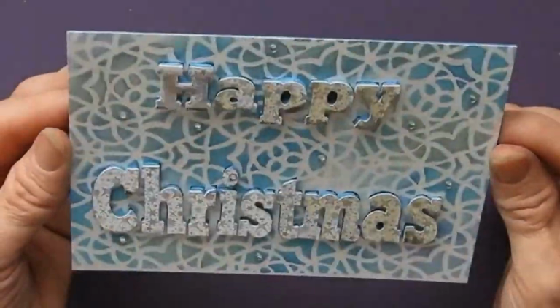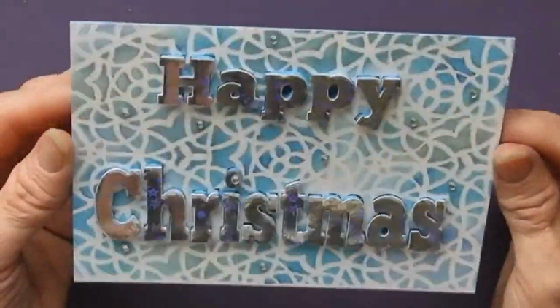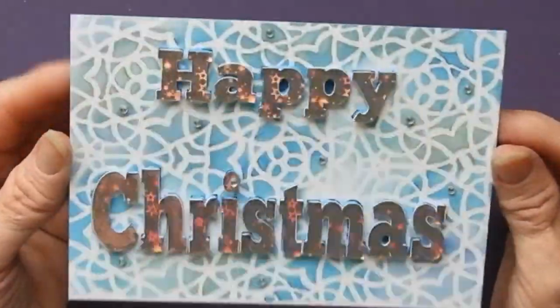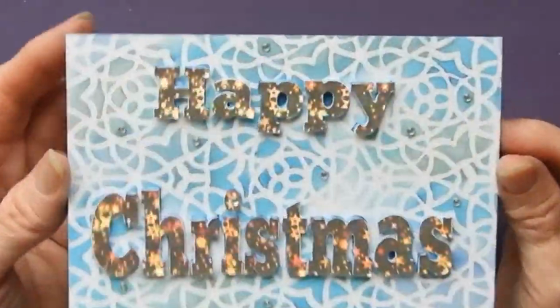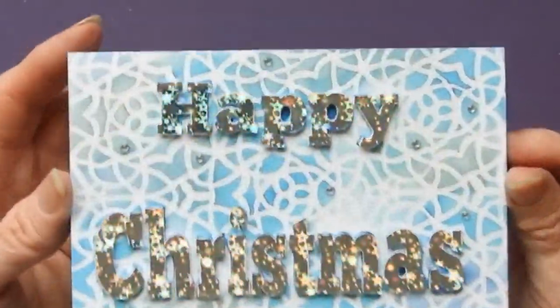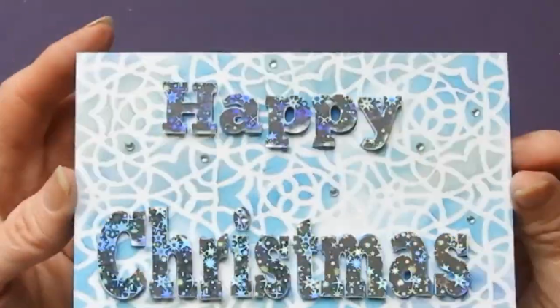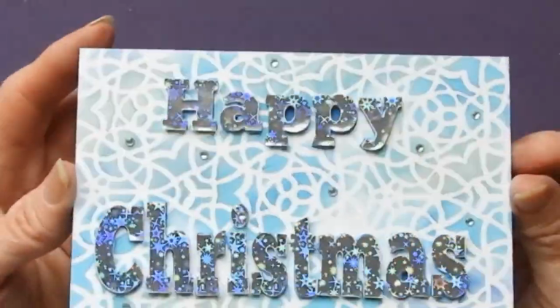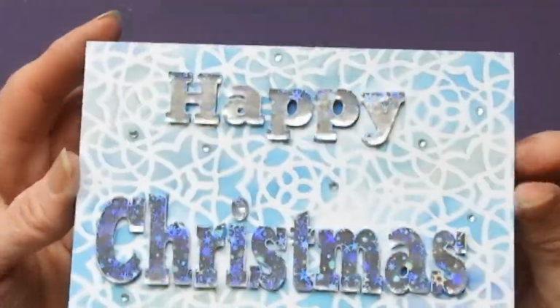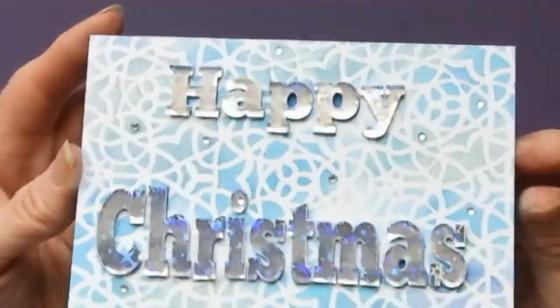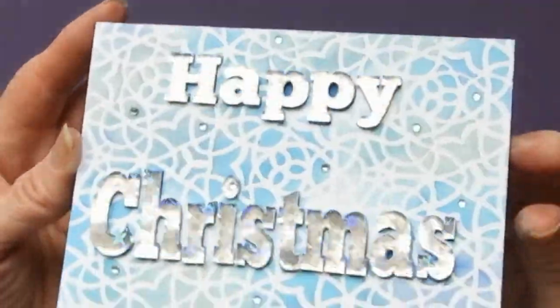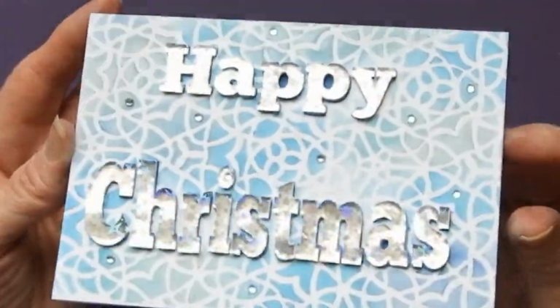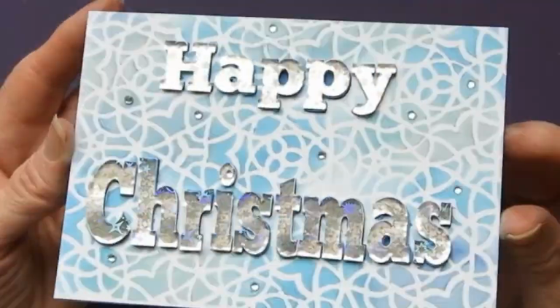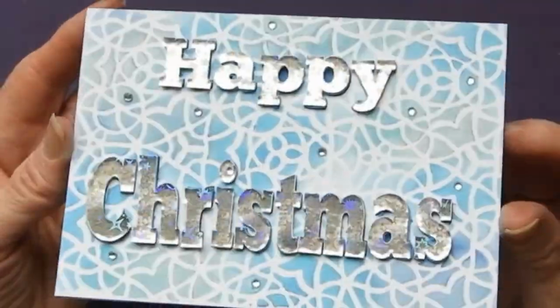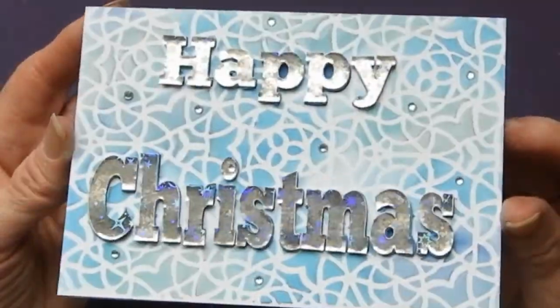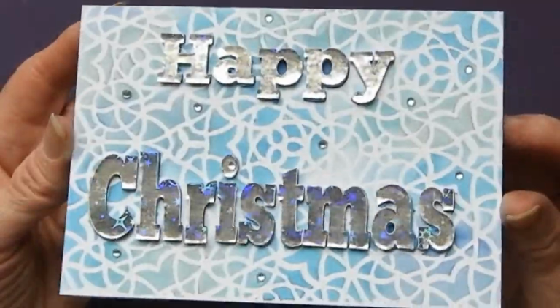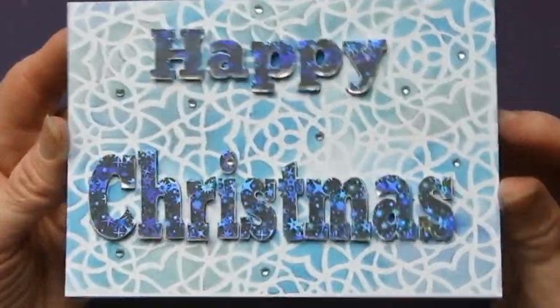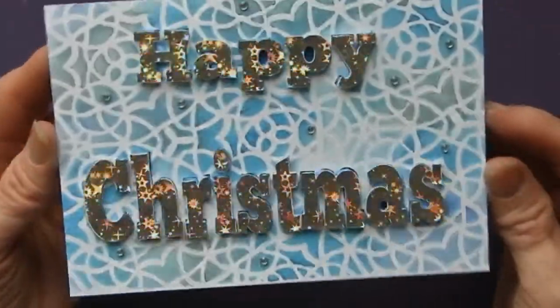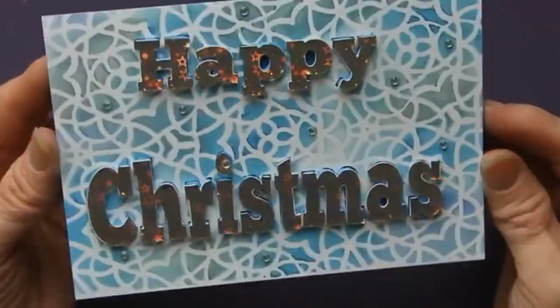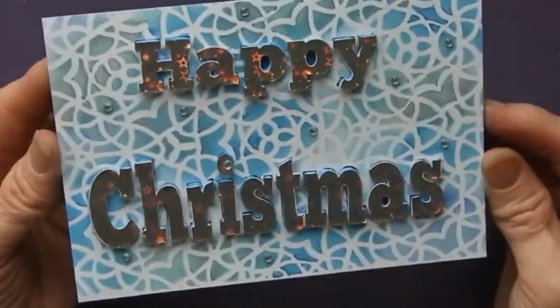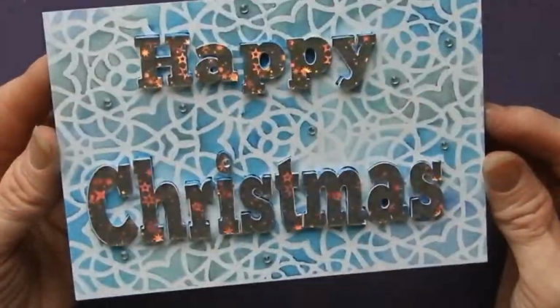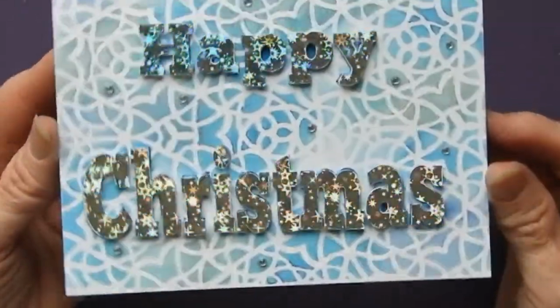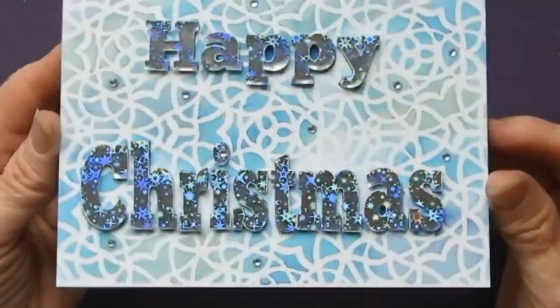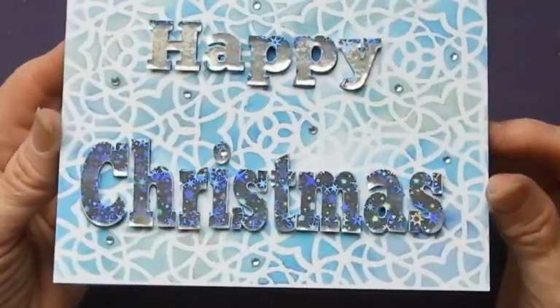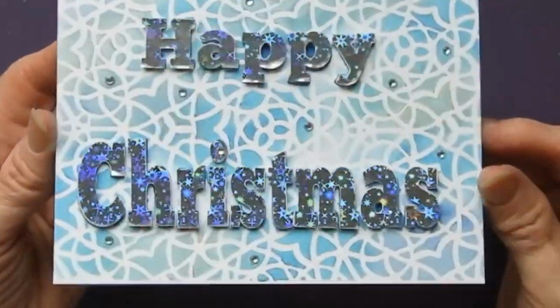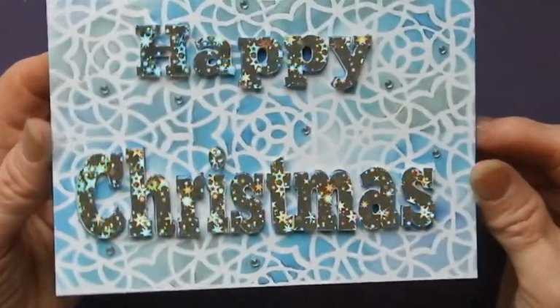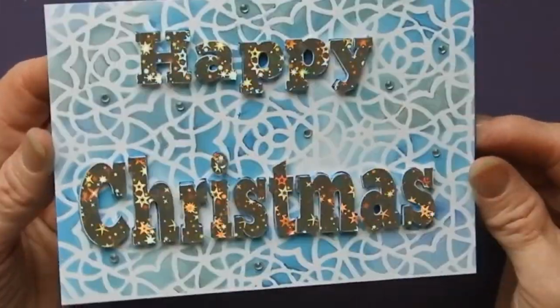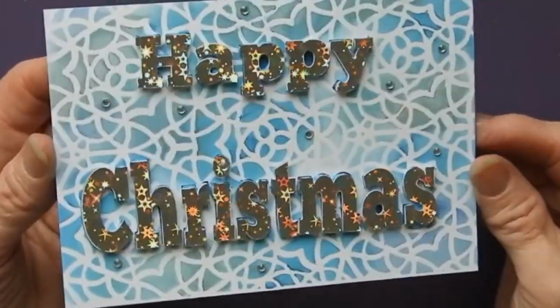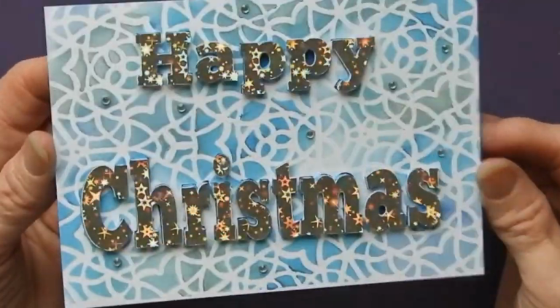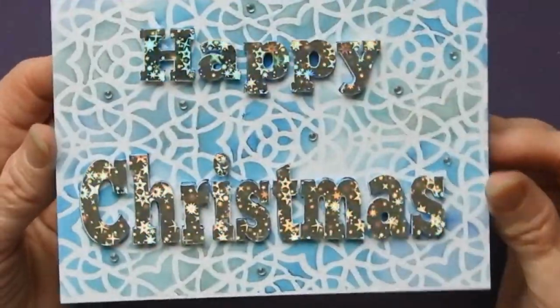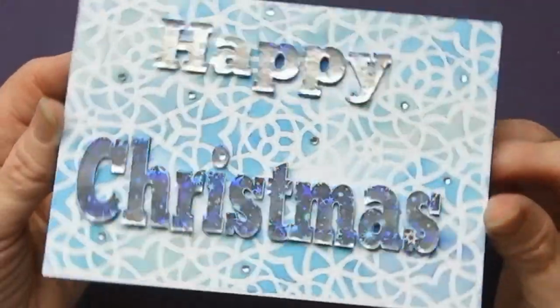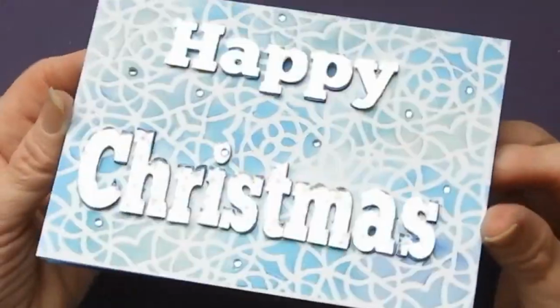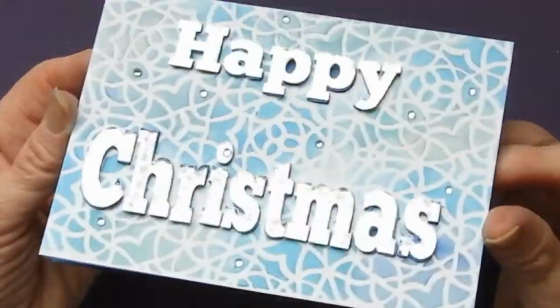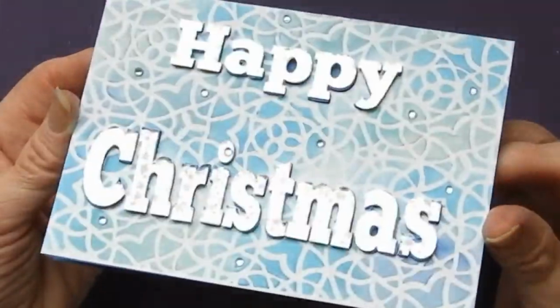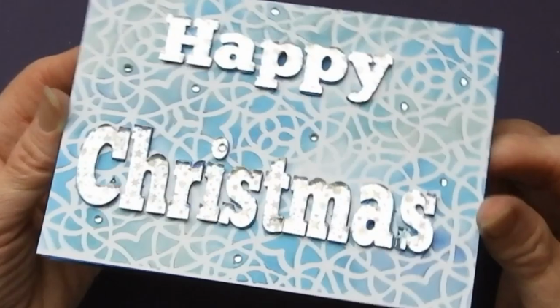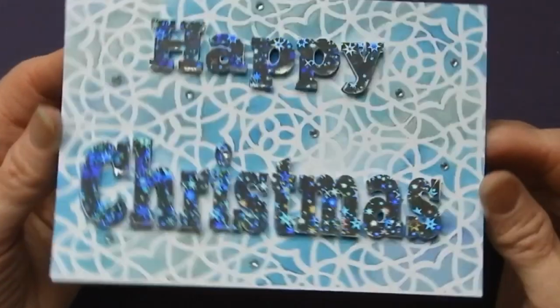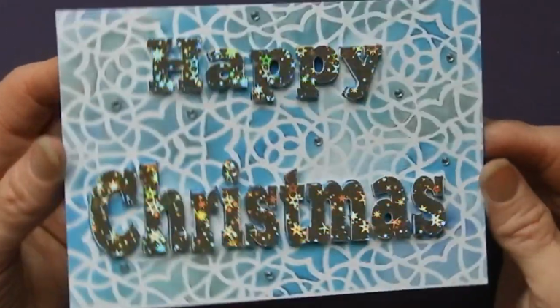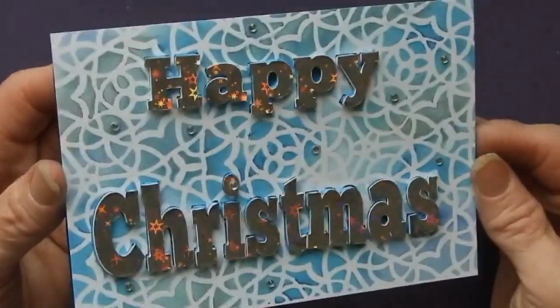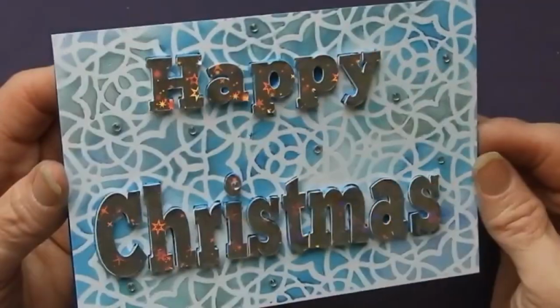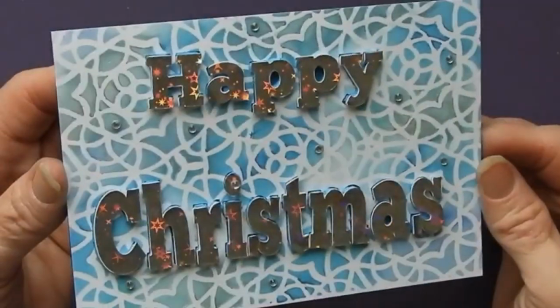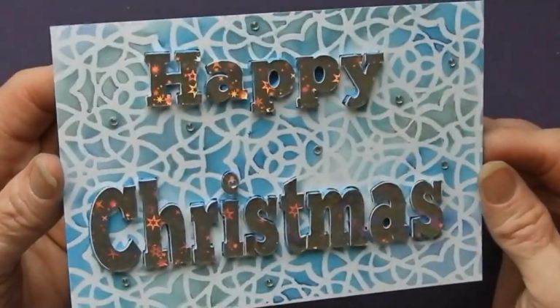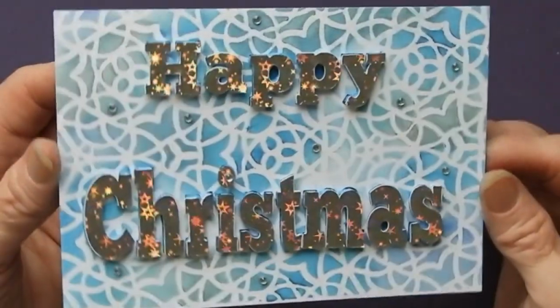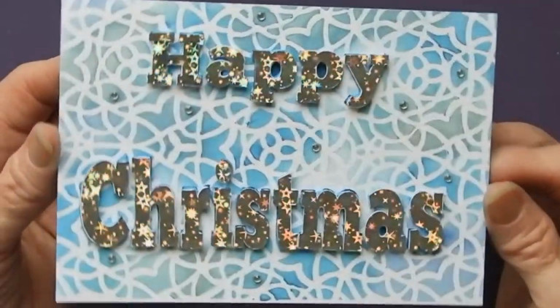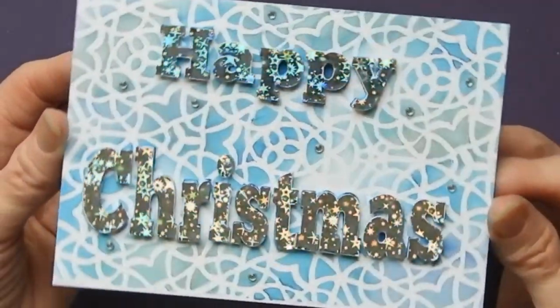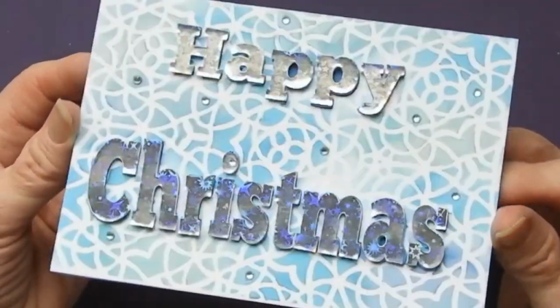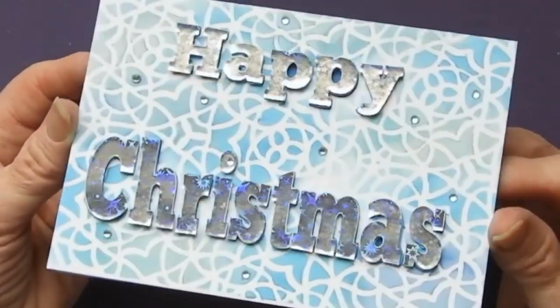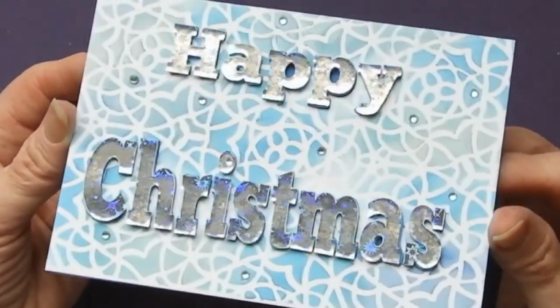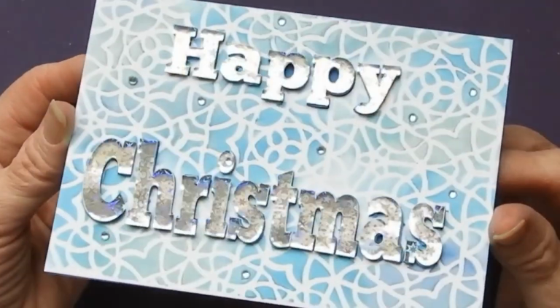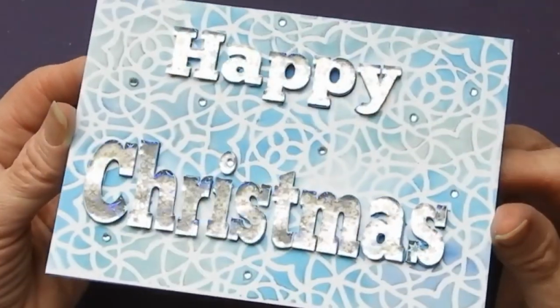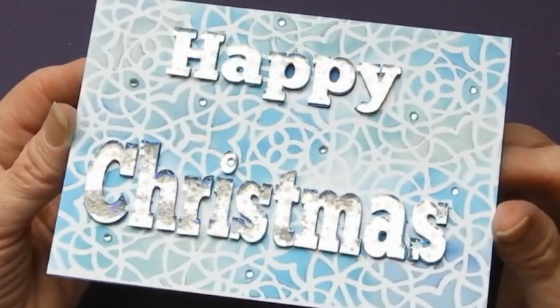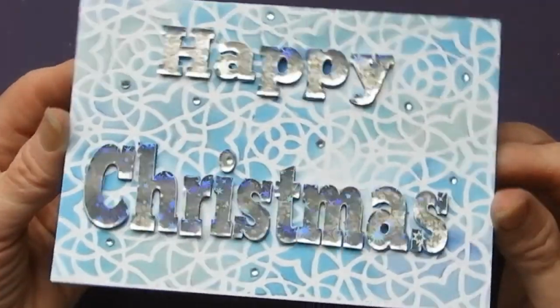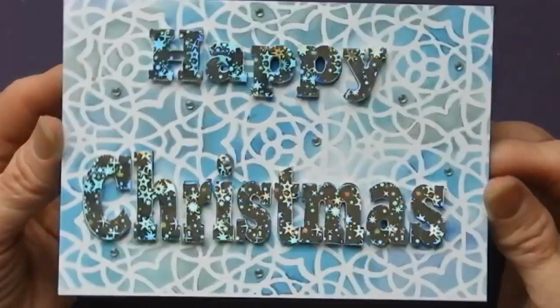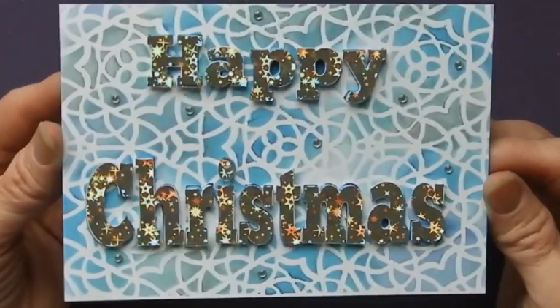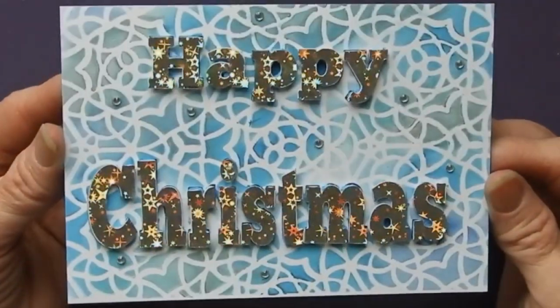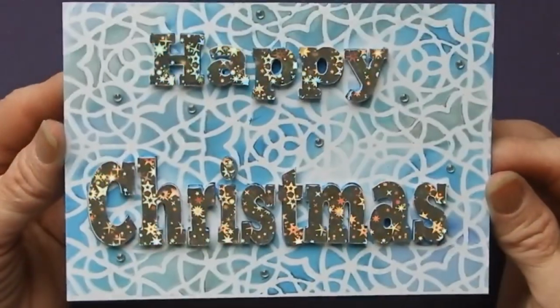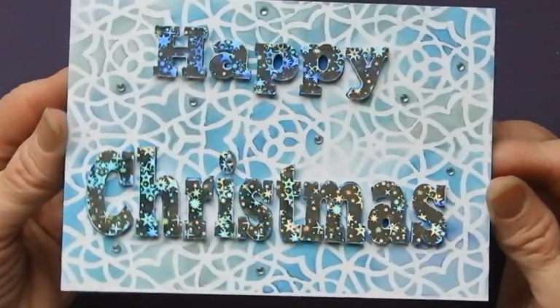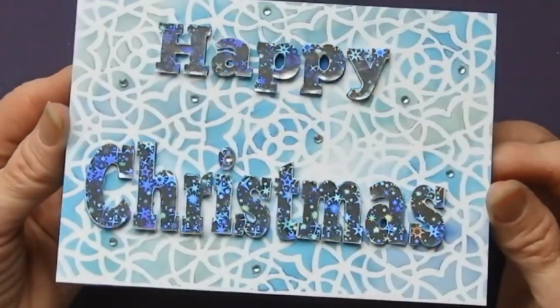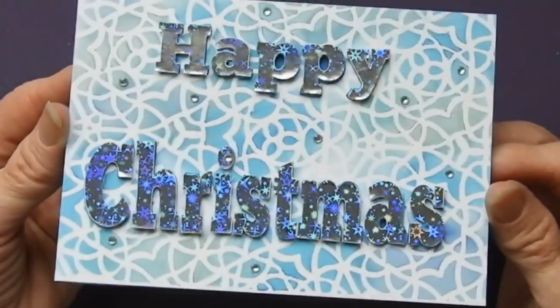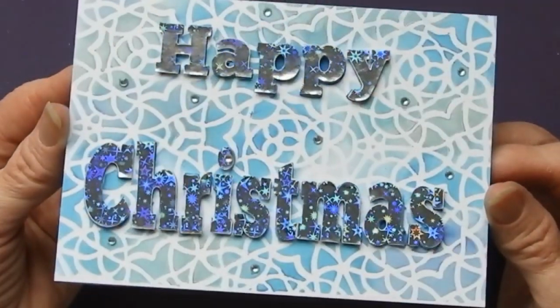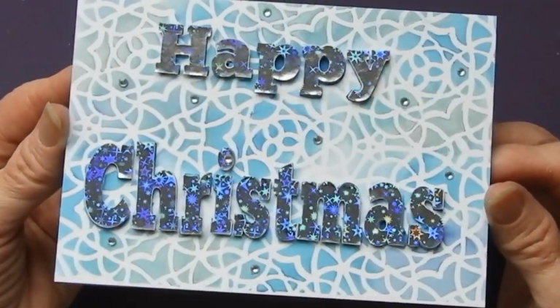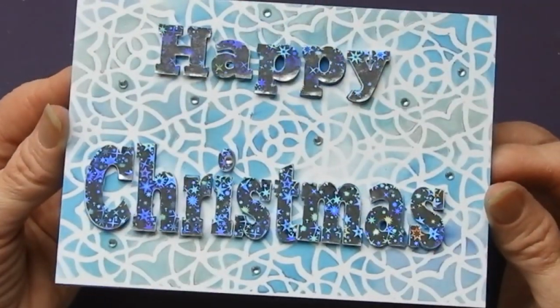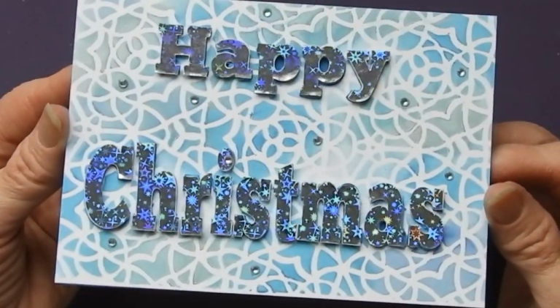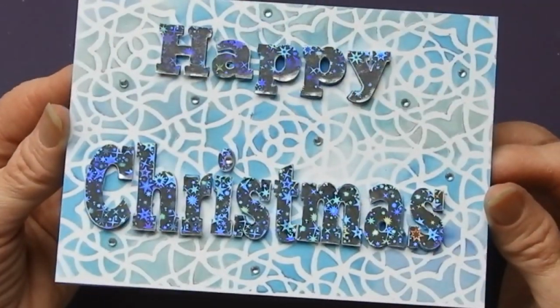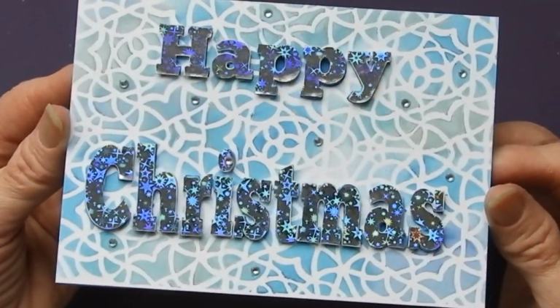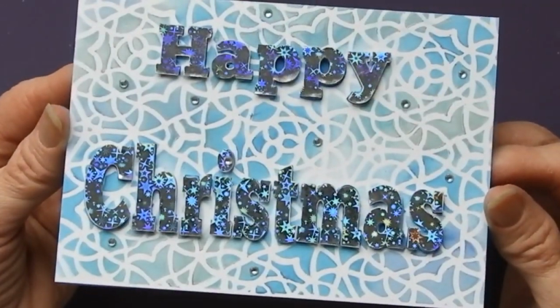So there we are. I hope you enjoyed that one and I hope you have fun making them. Take care now.